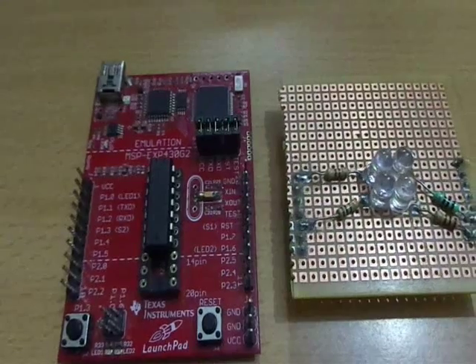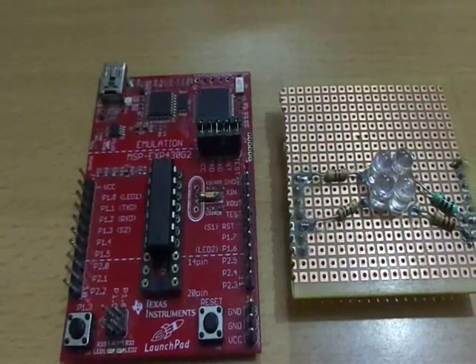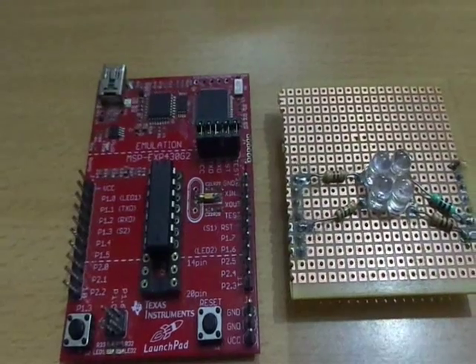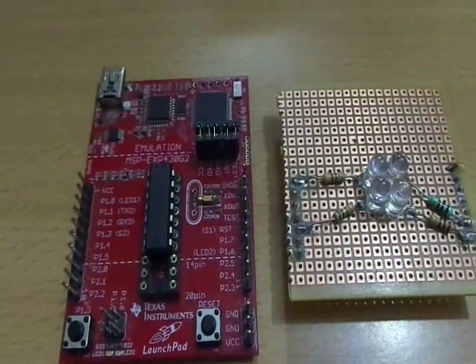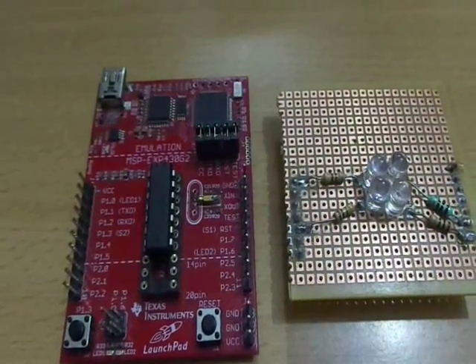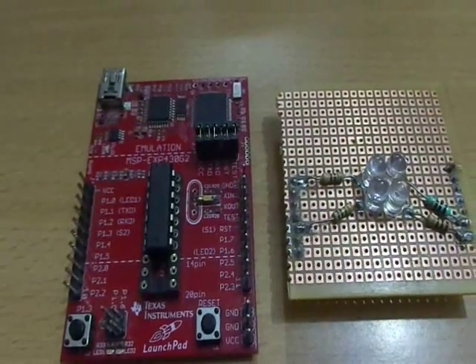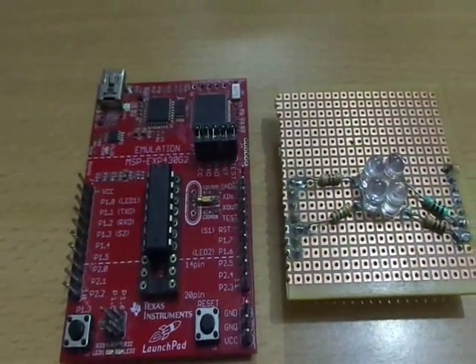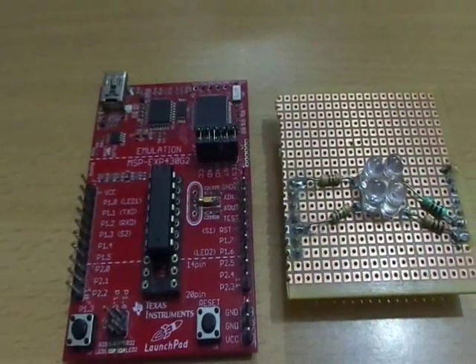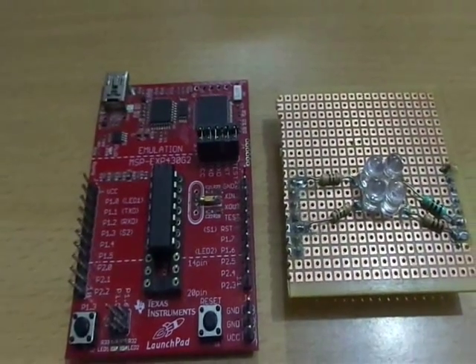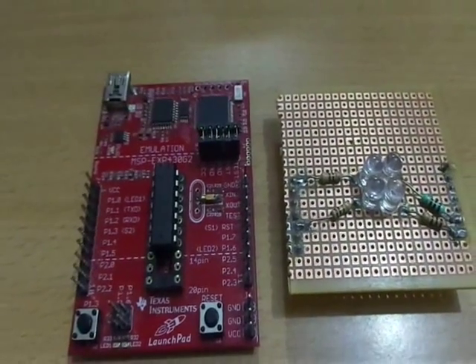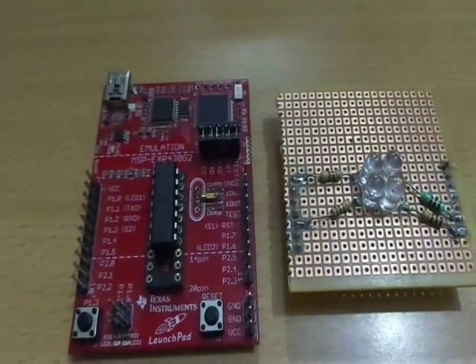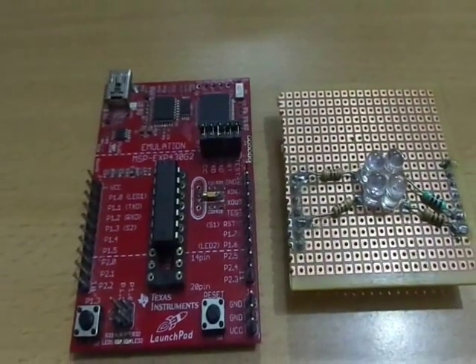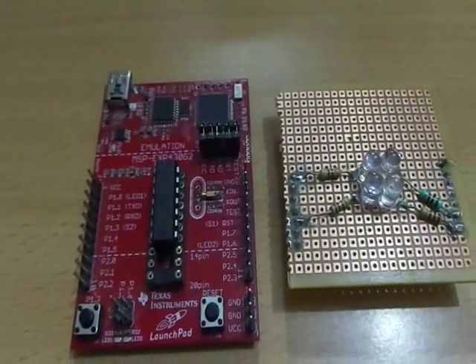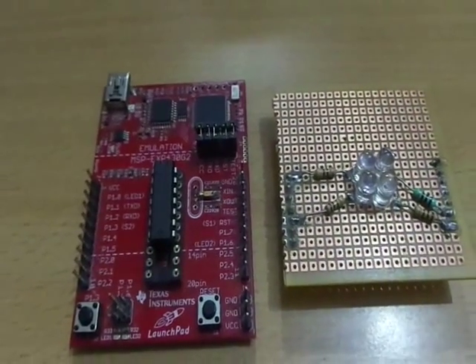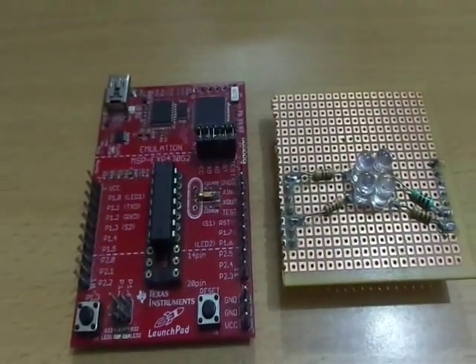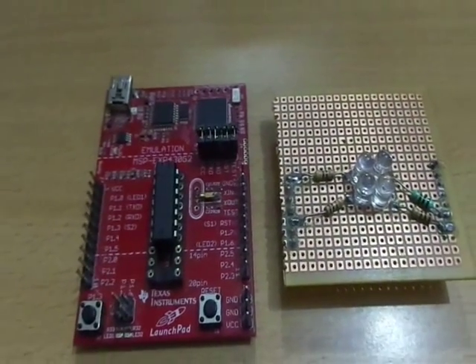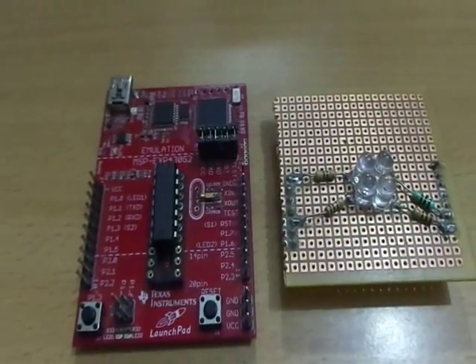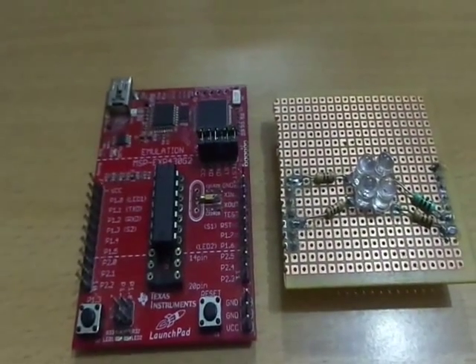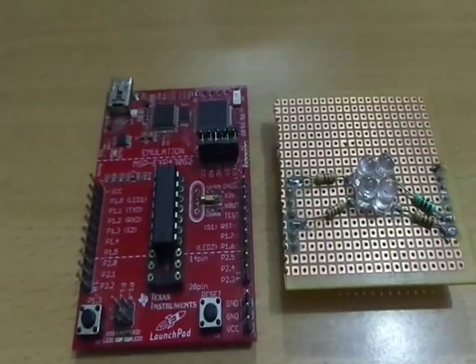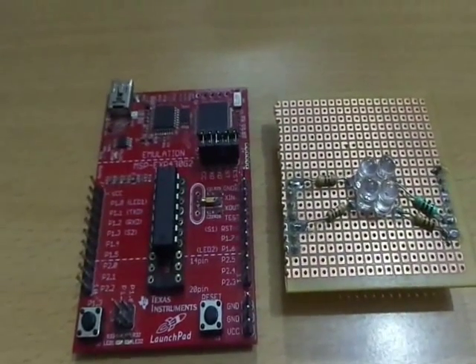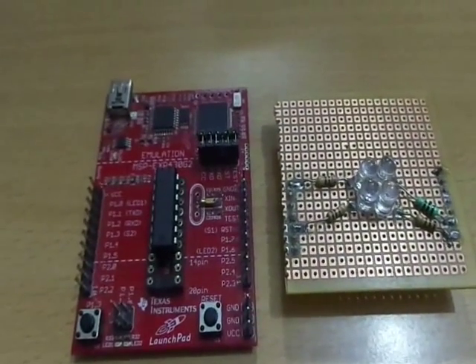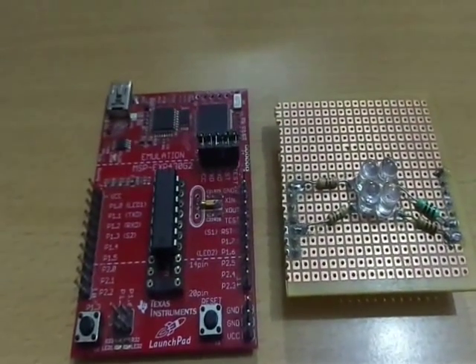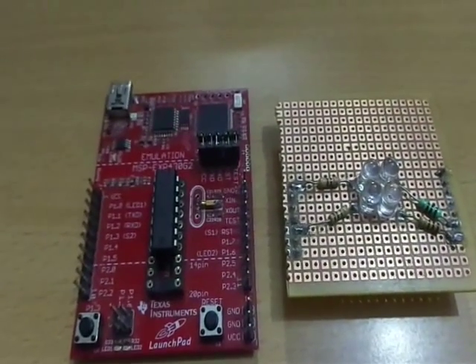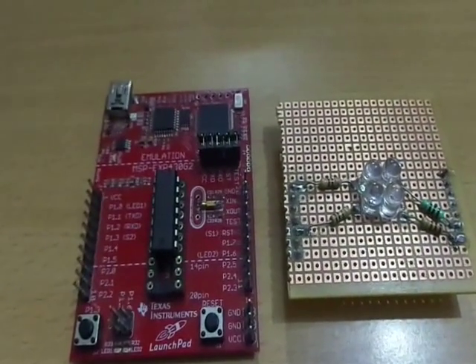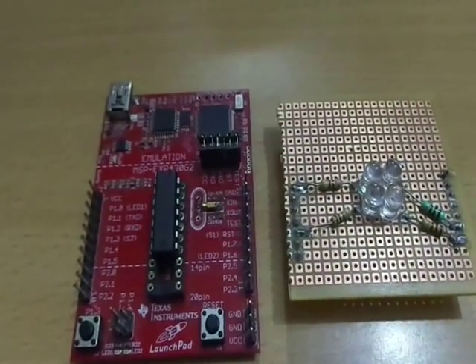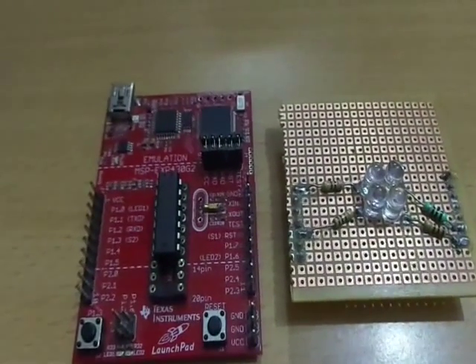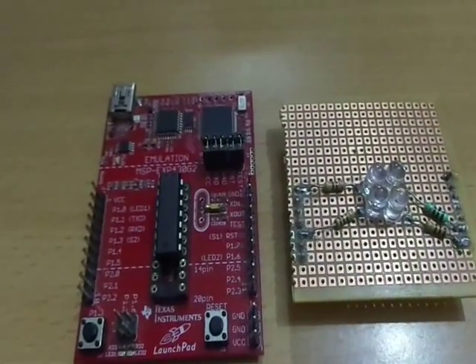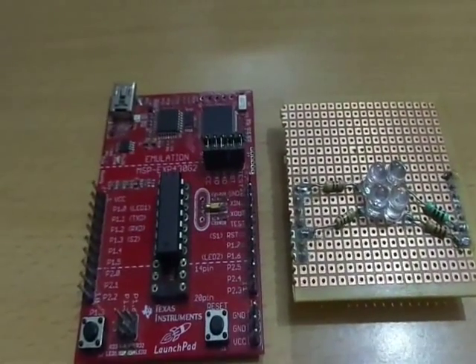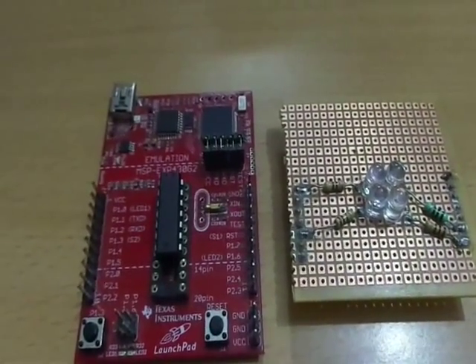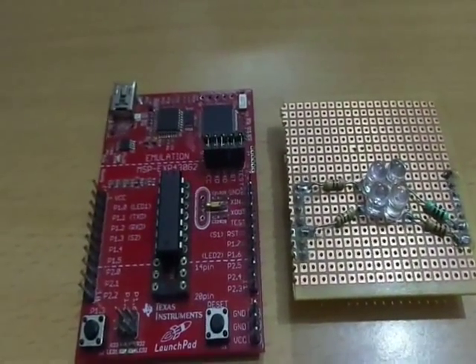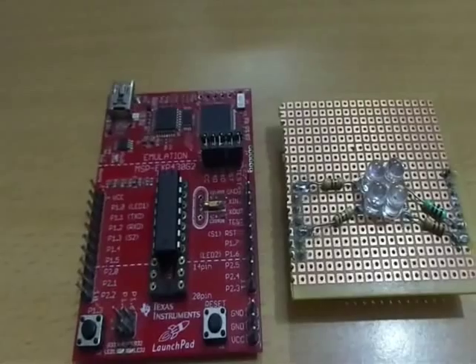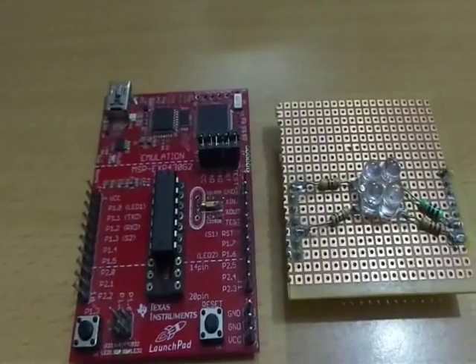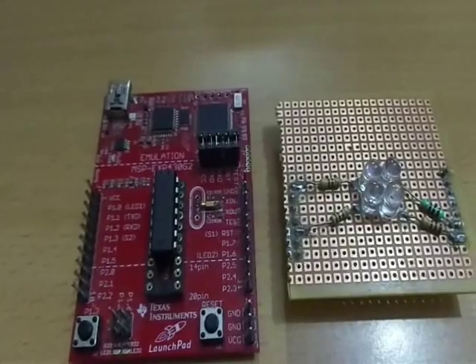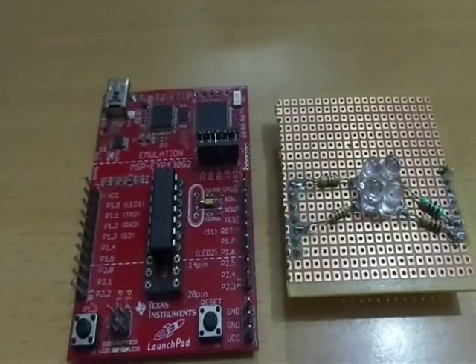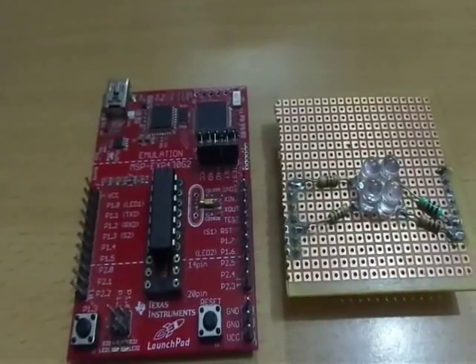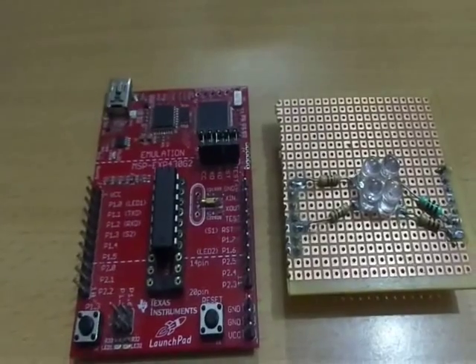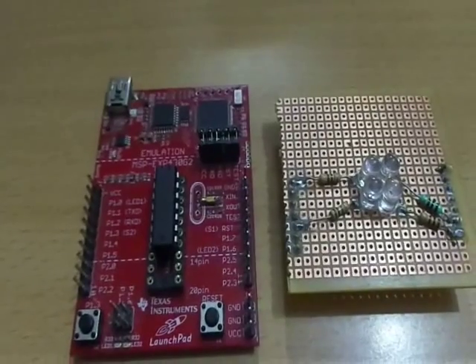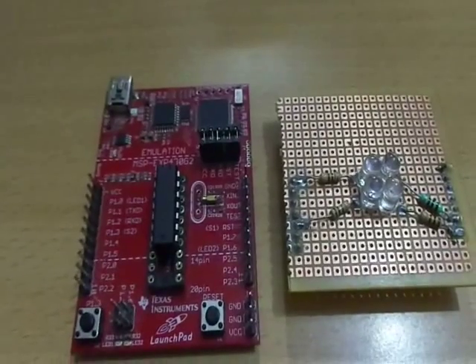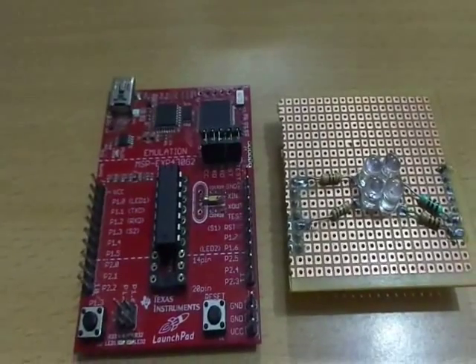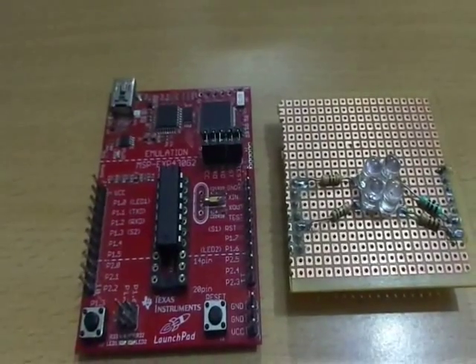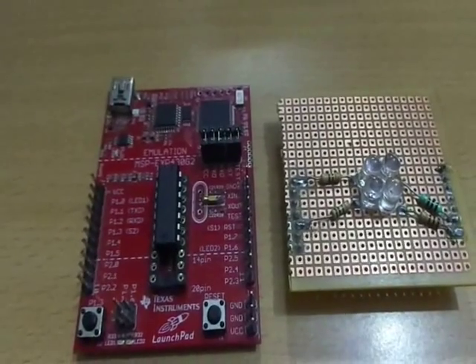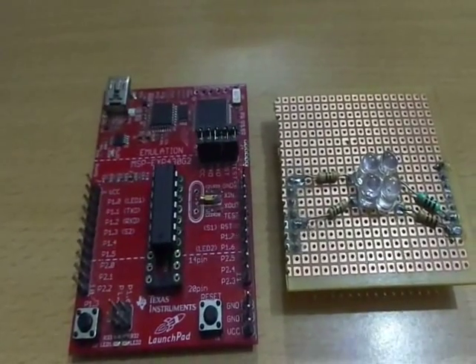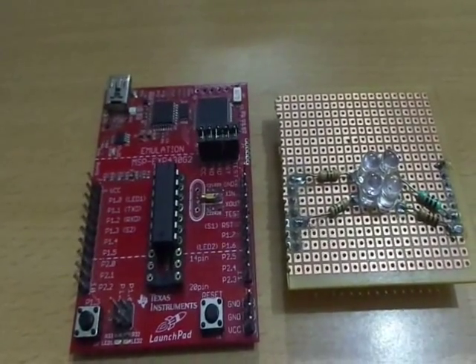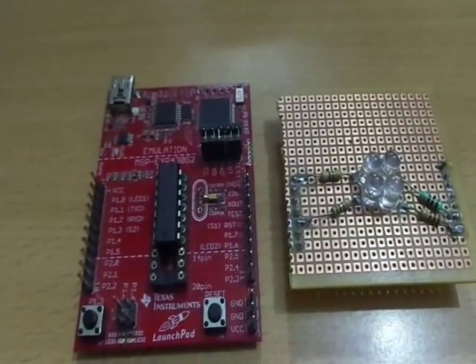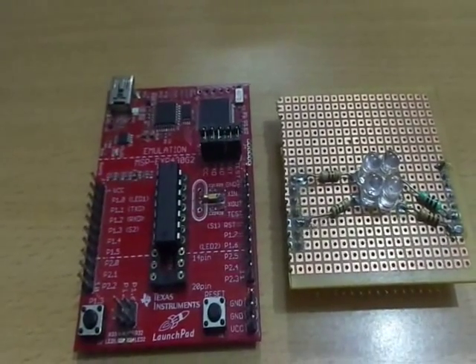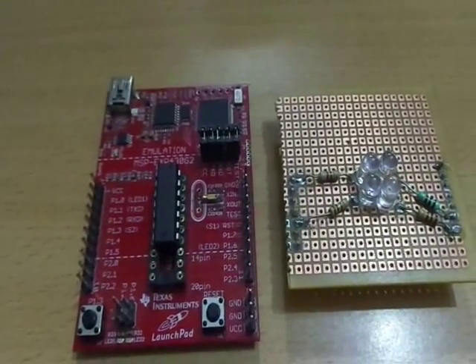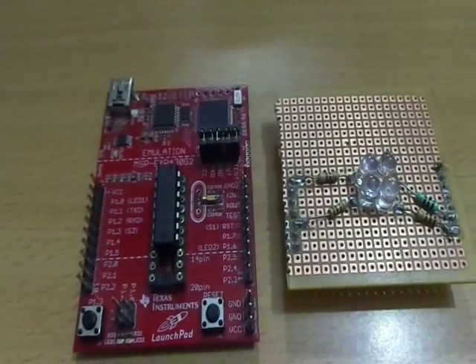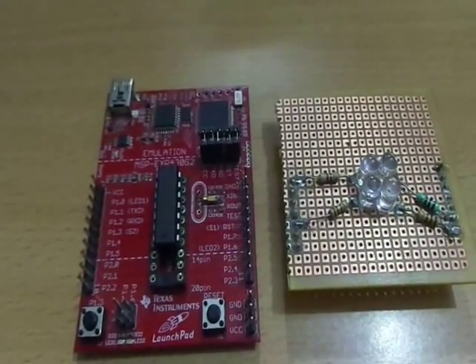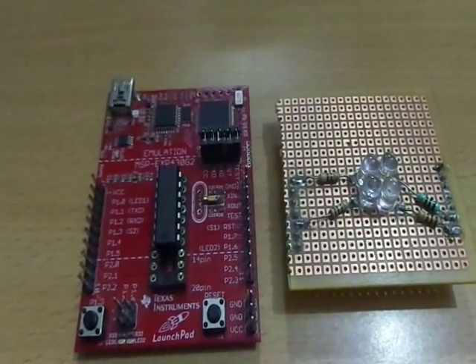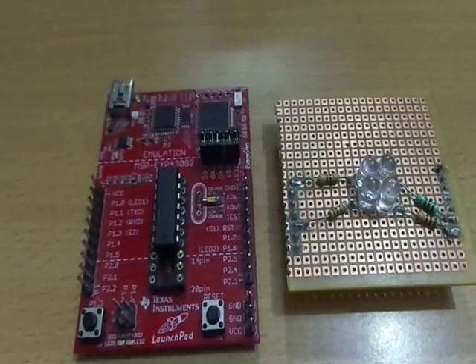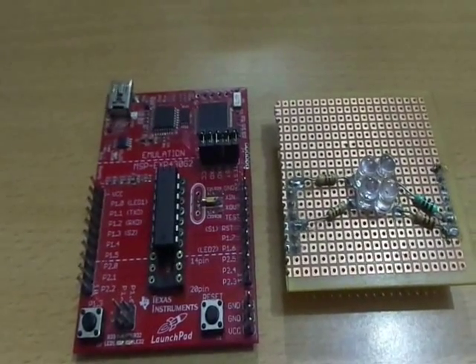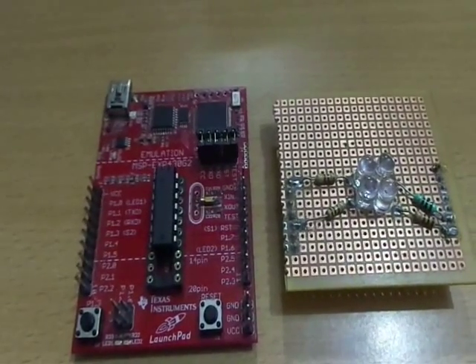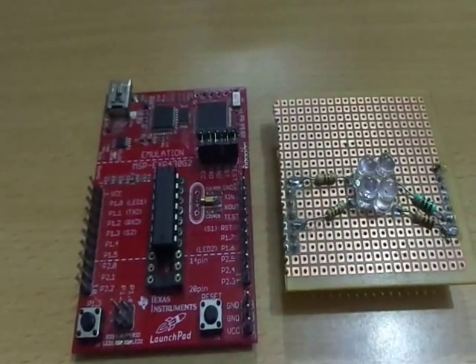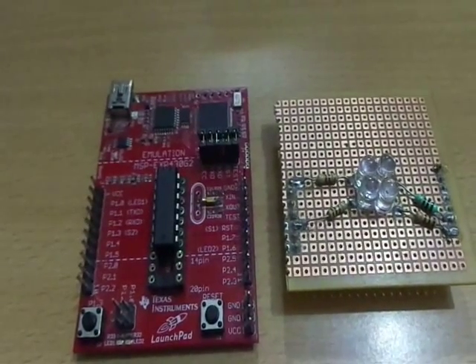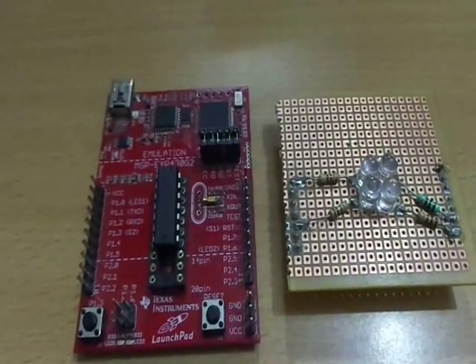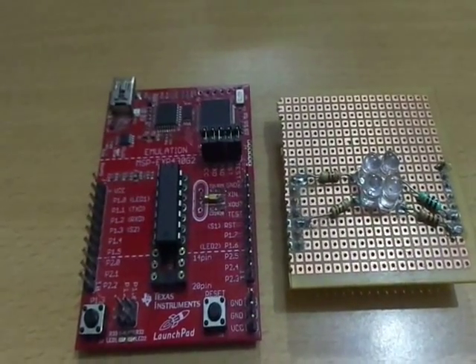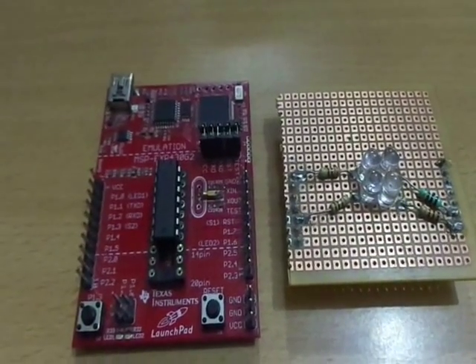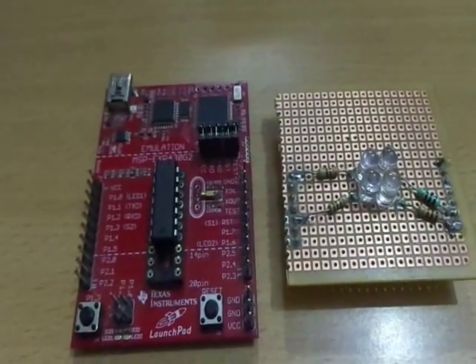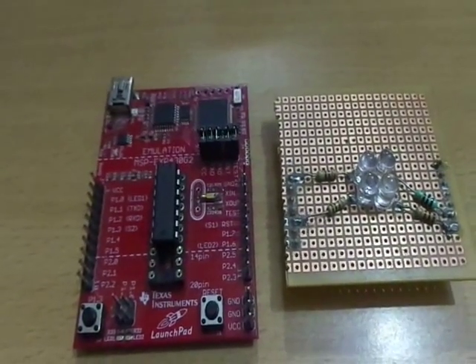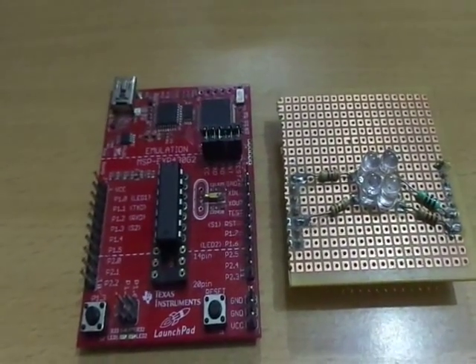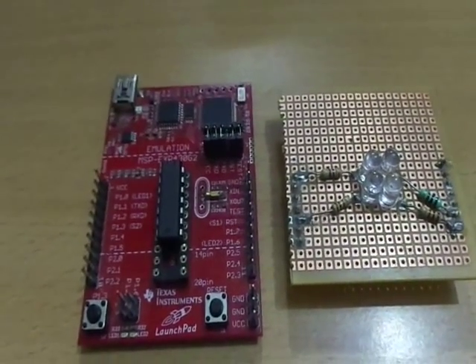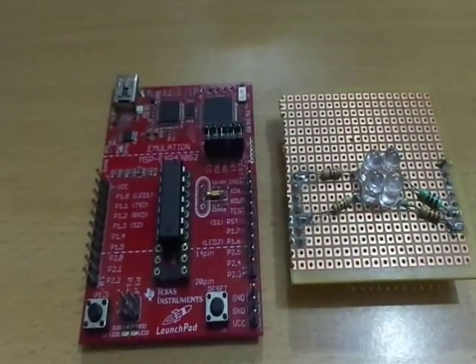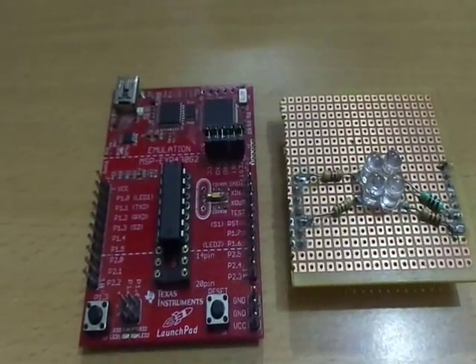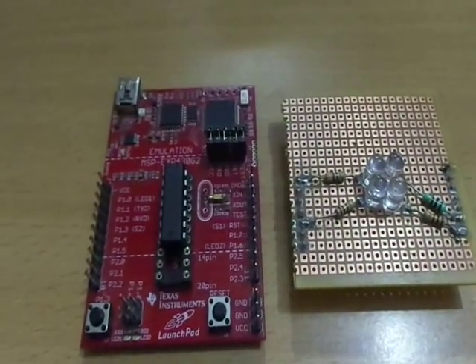Hi everyone, I am Vignesh Reza. Today I am going to show my project Magic Cube using MSP430 Launchpad.